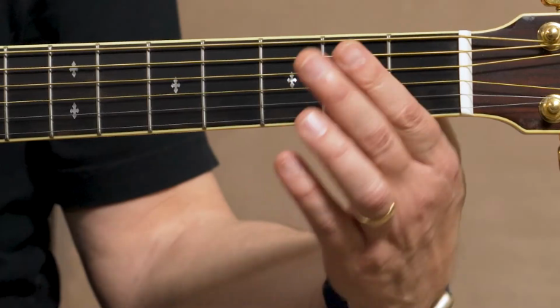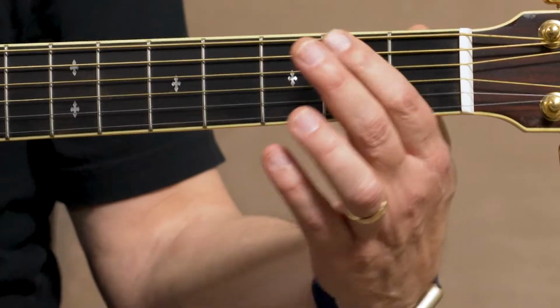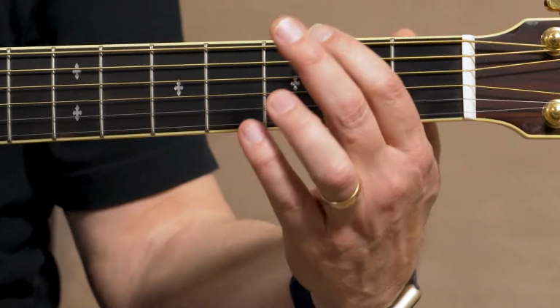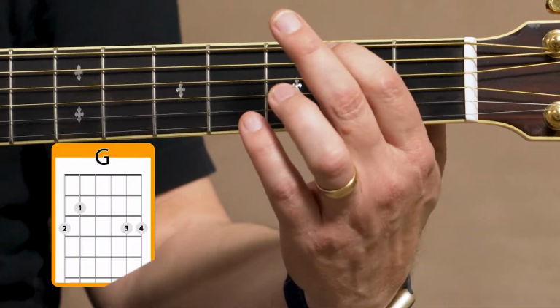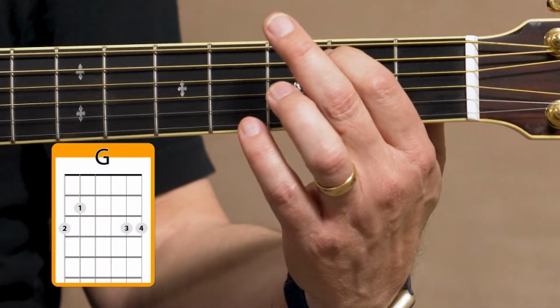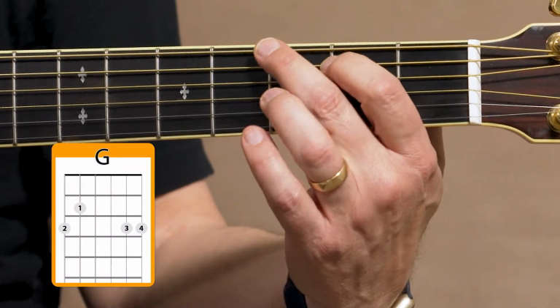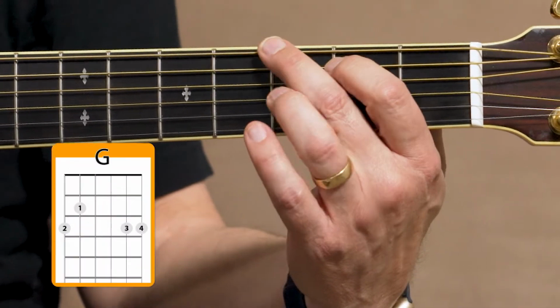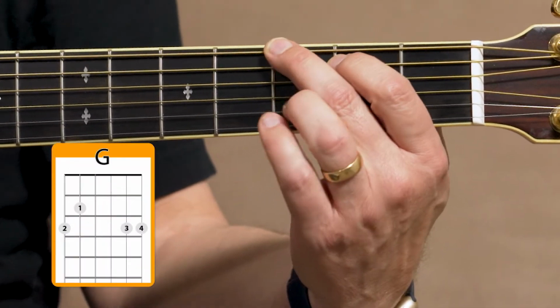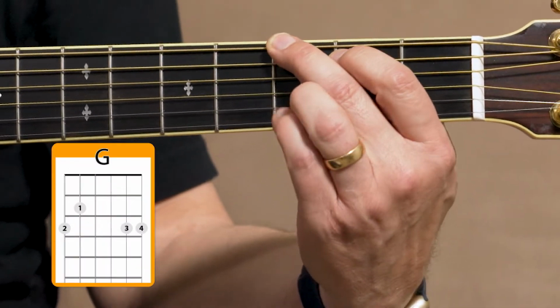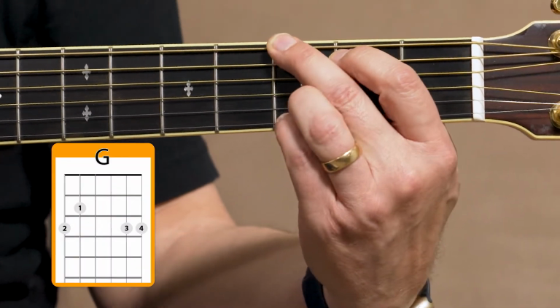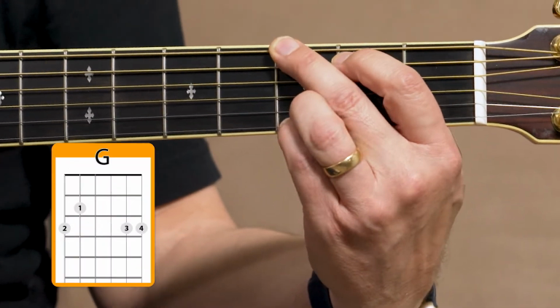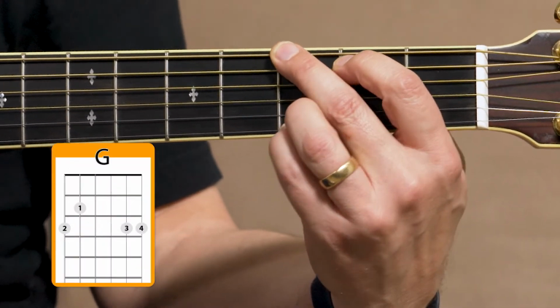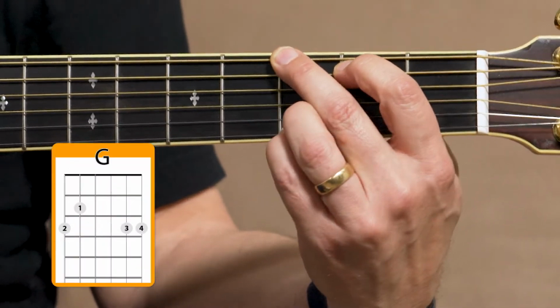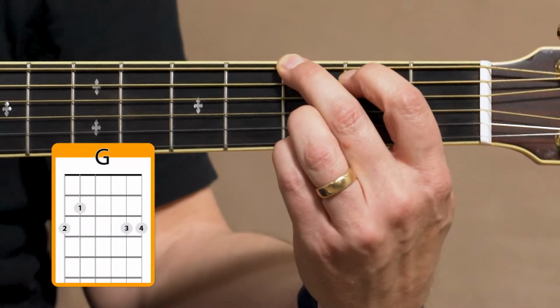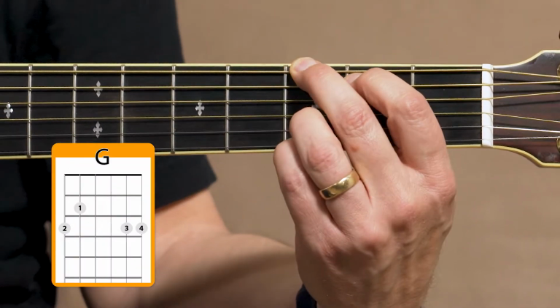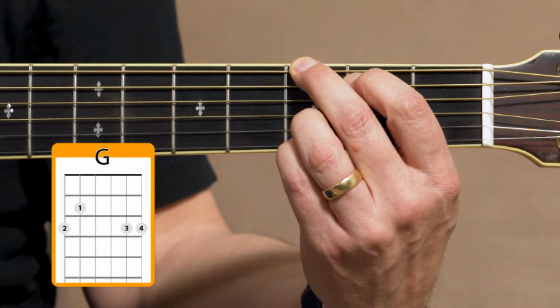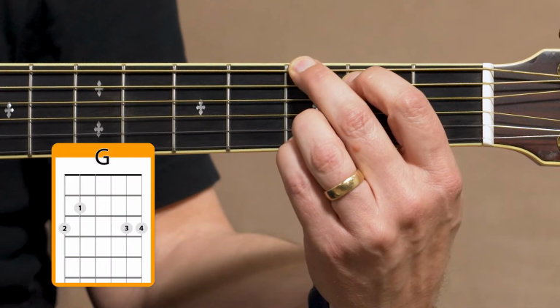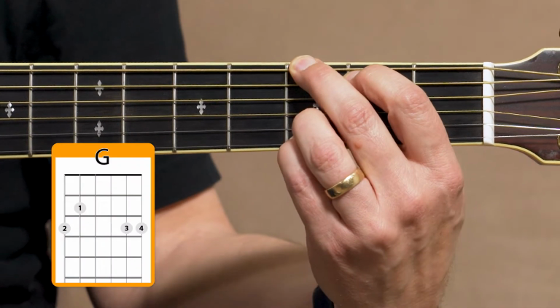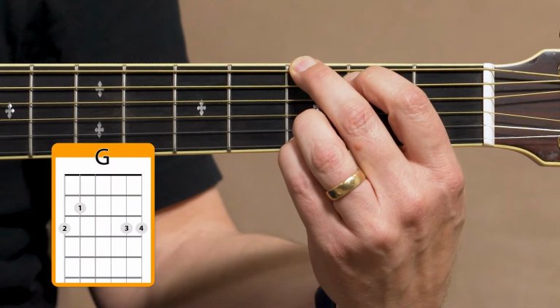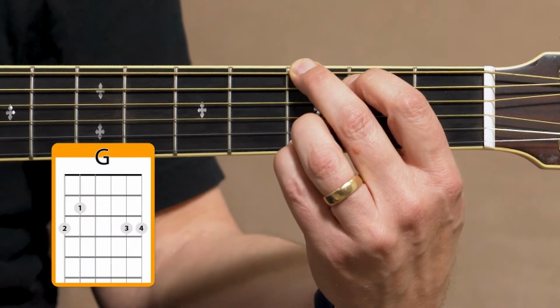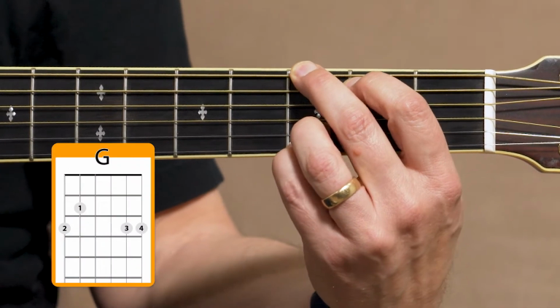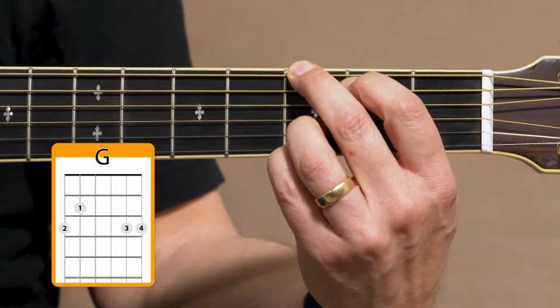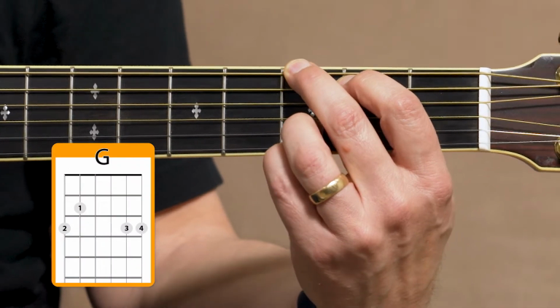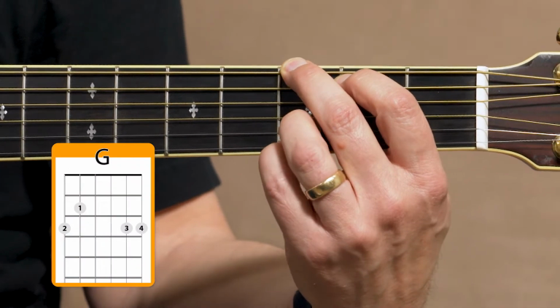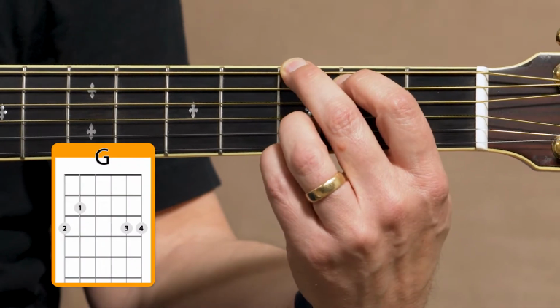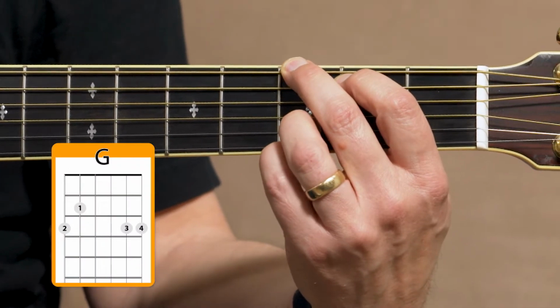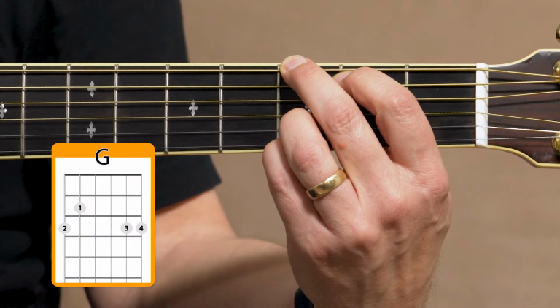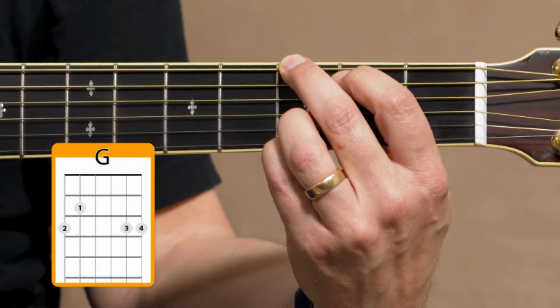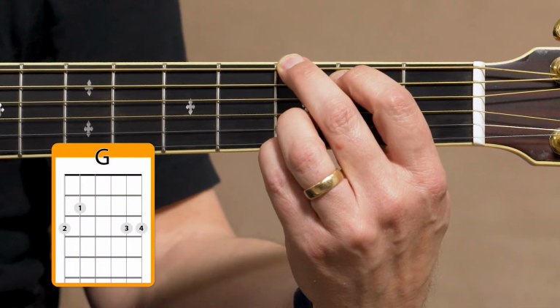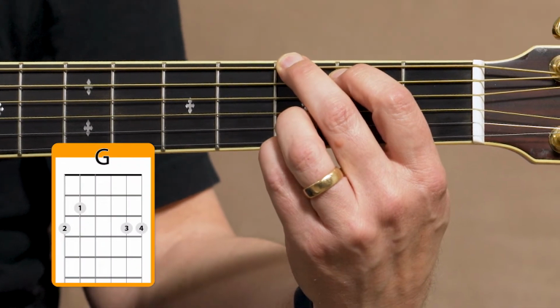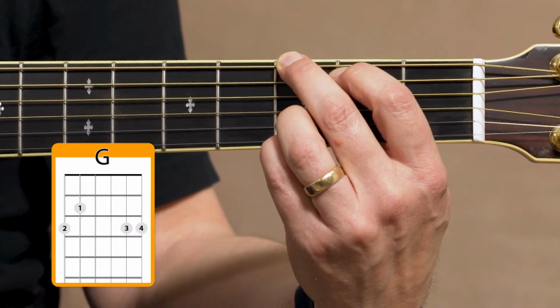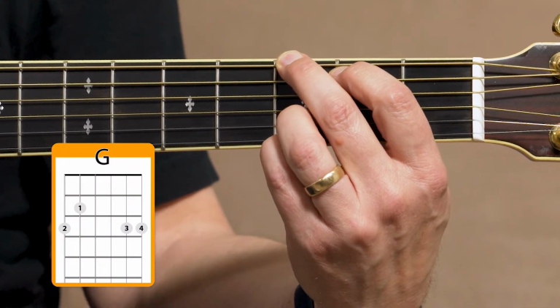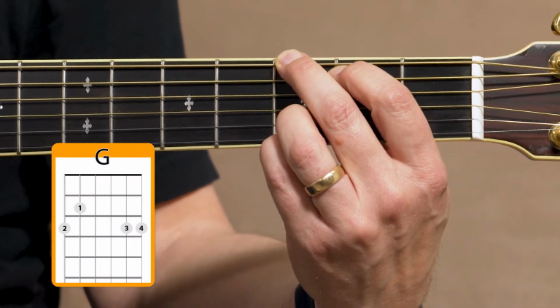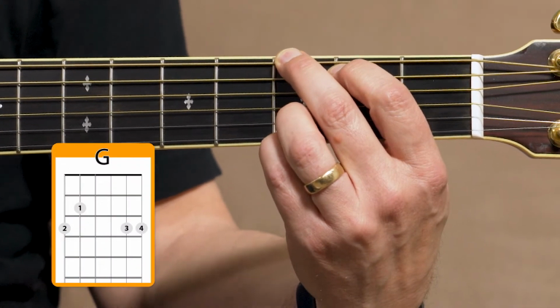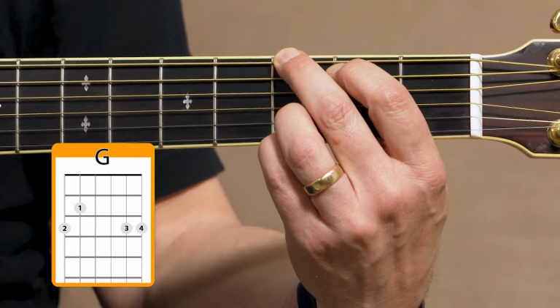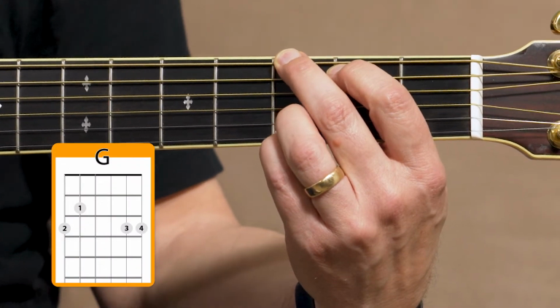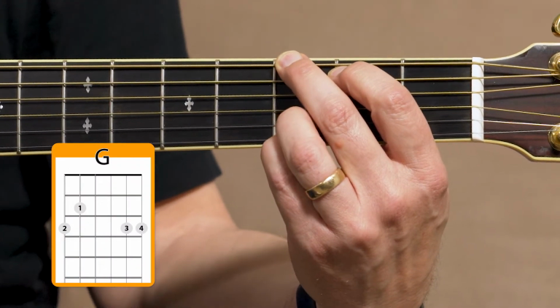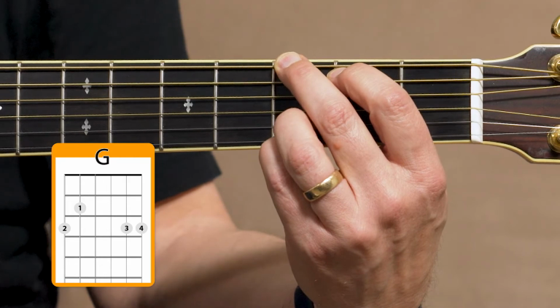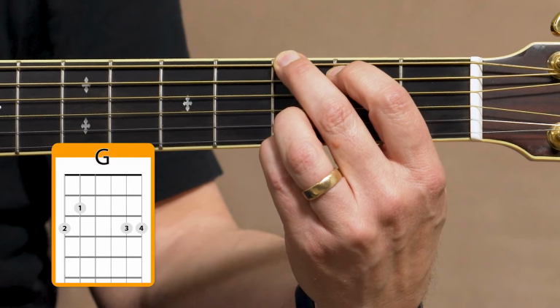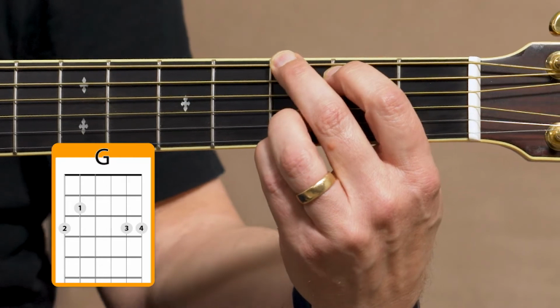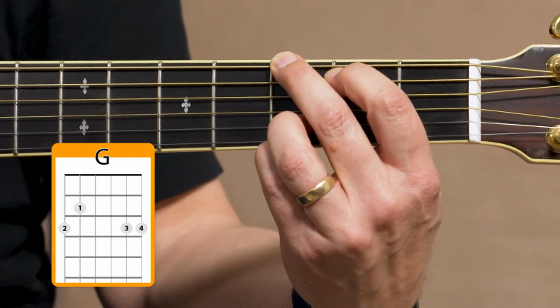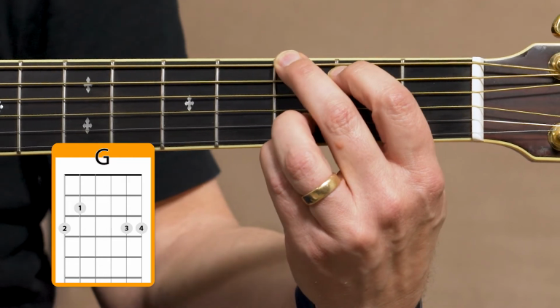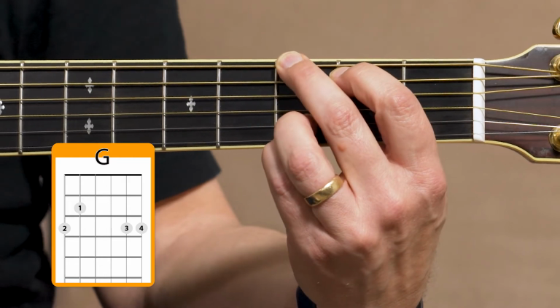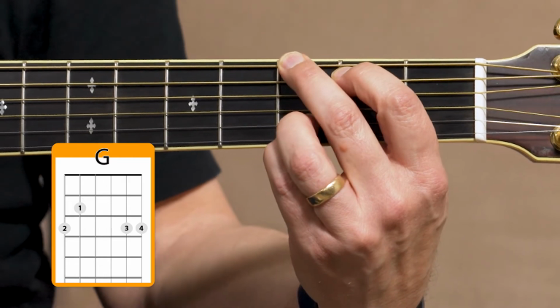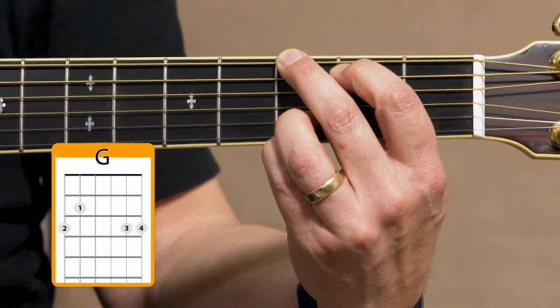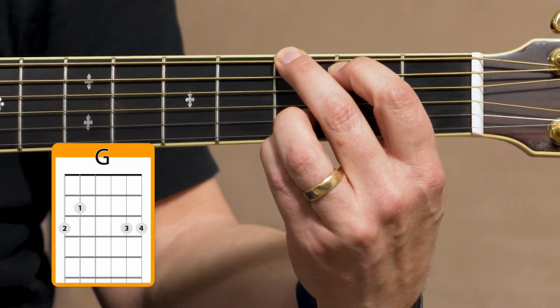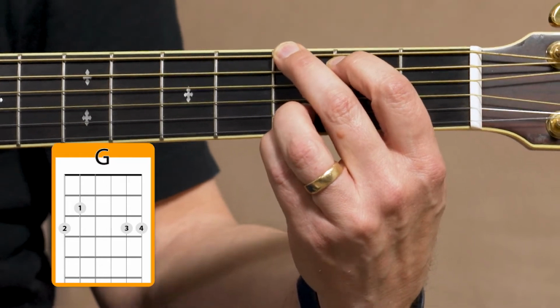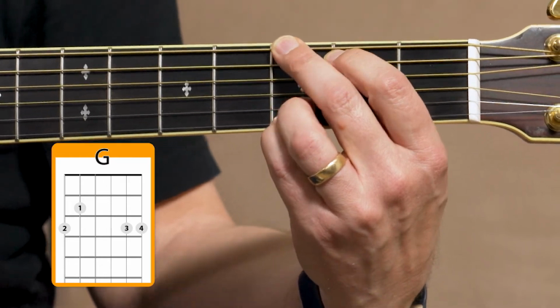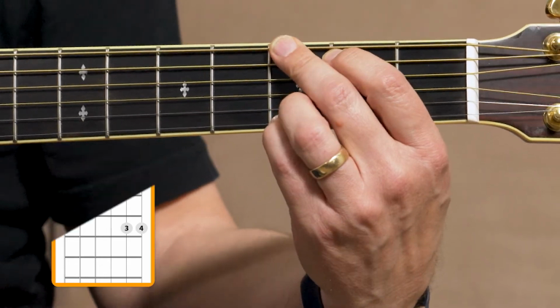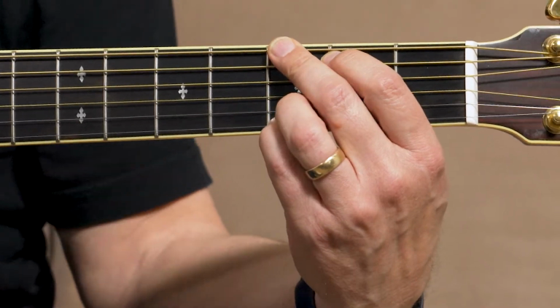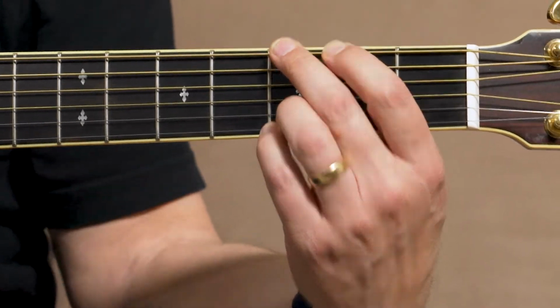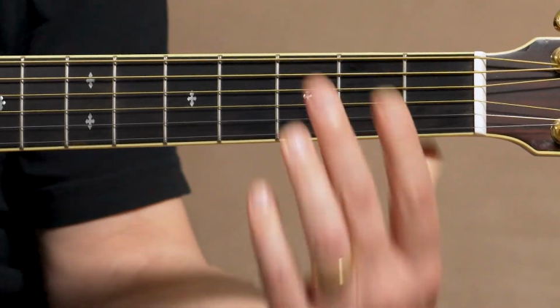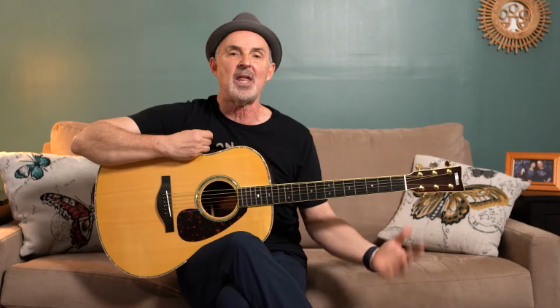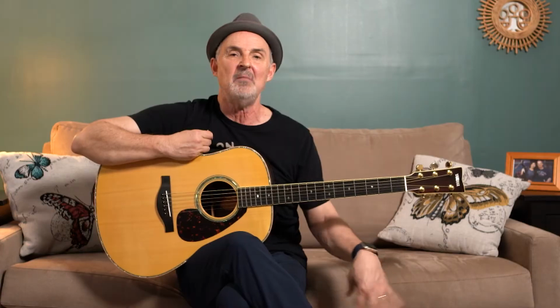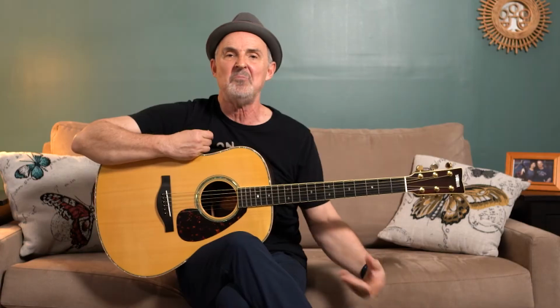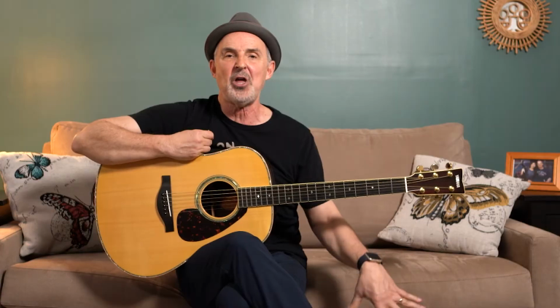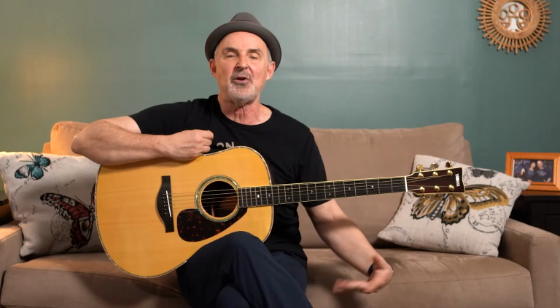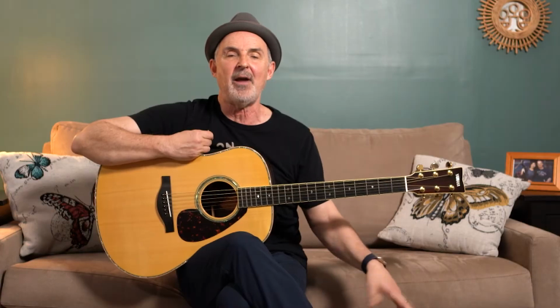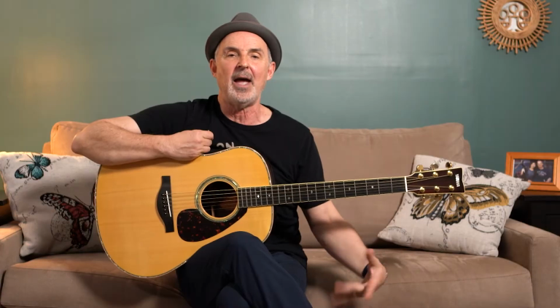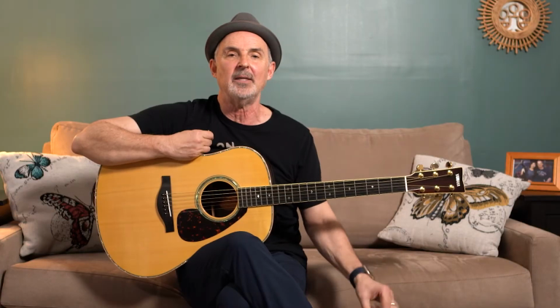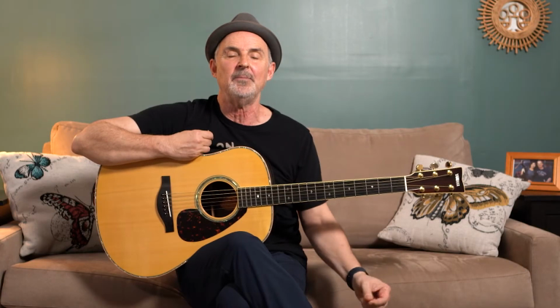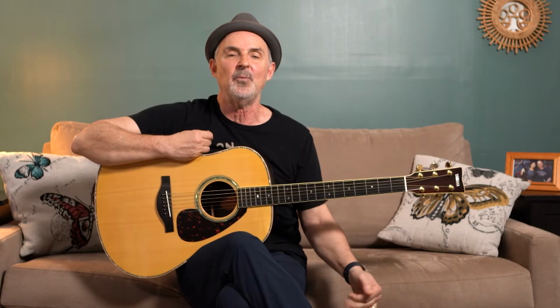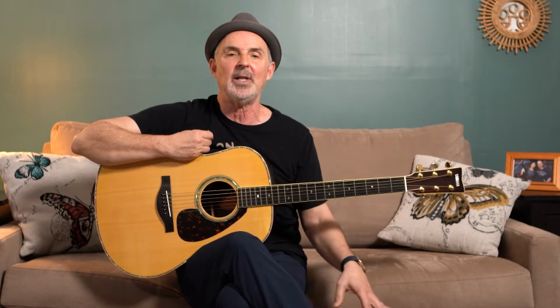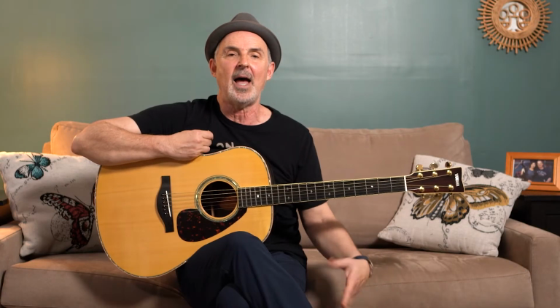Start by forming the G chord — I'm using four fingers. Press down on the strings and then release. Shake your hand and relax.